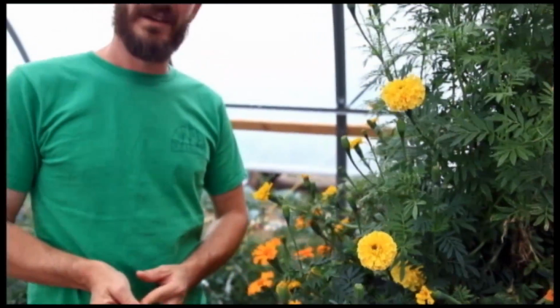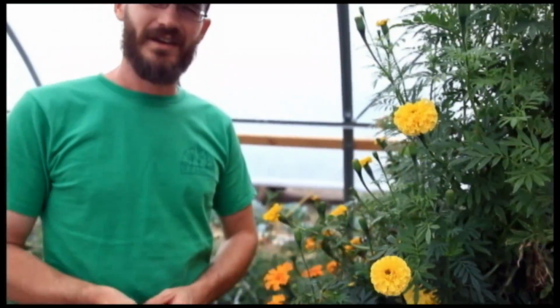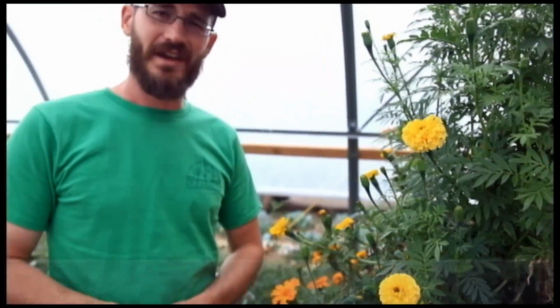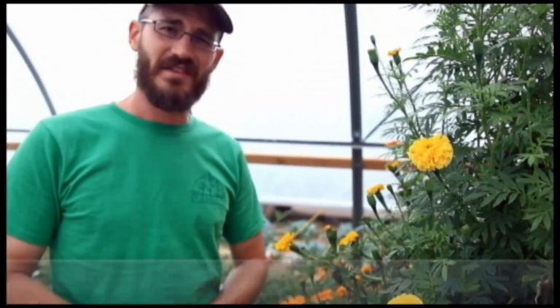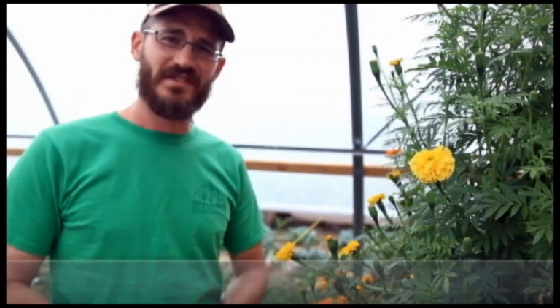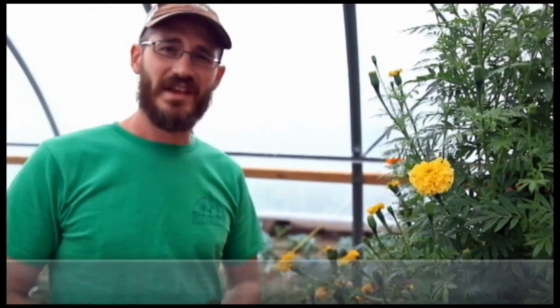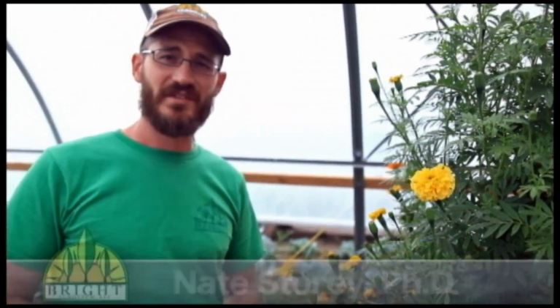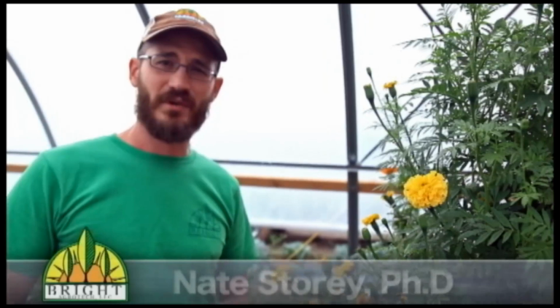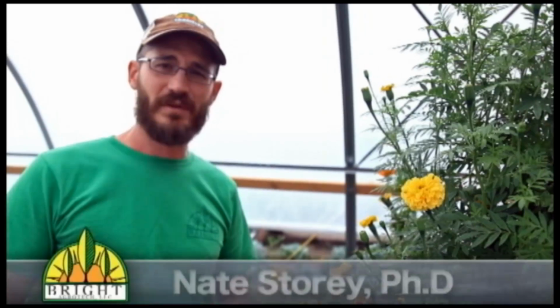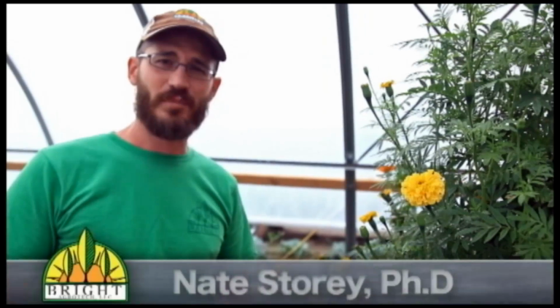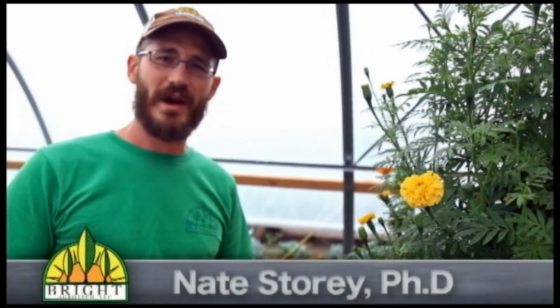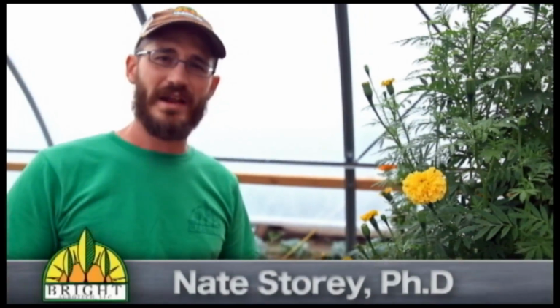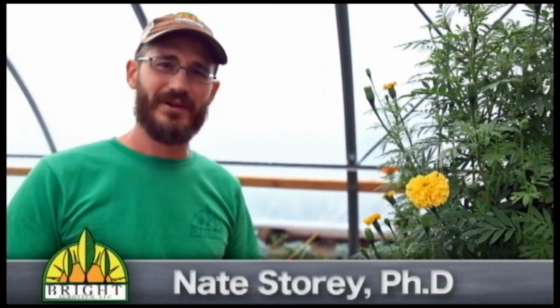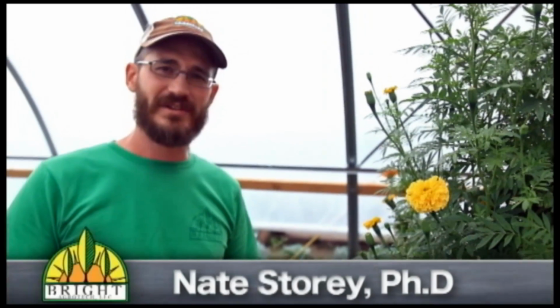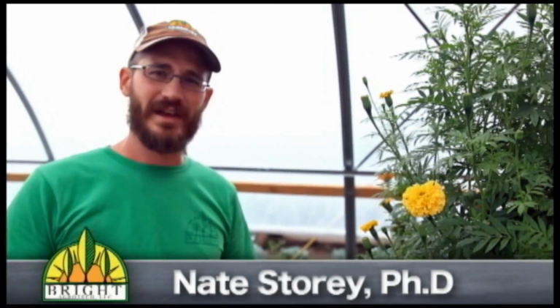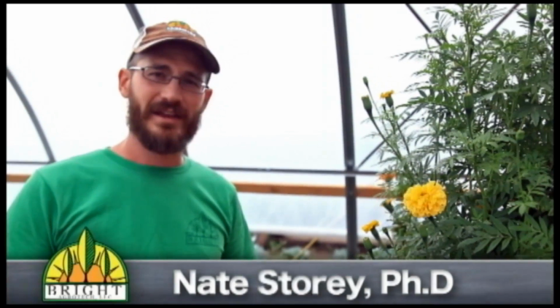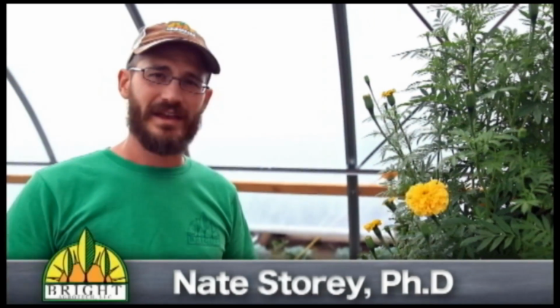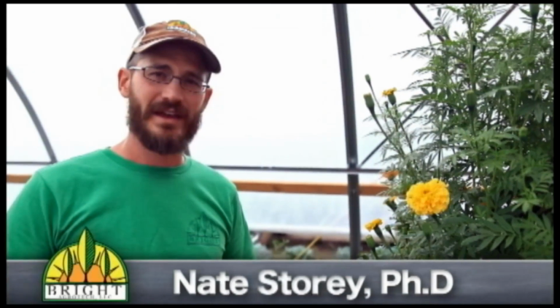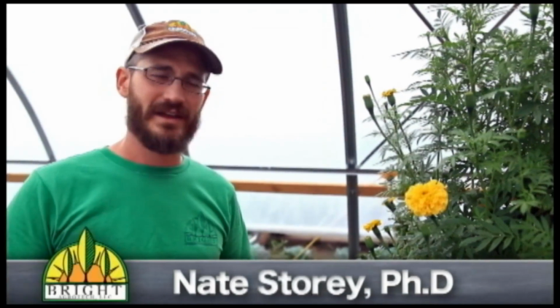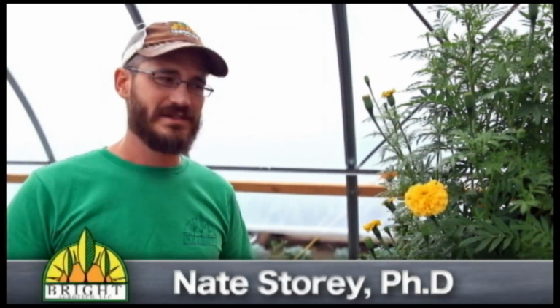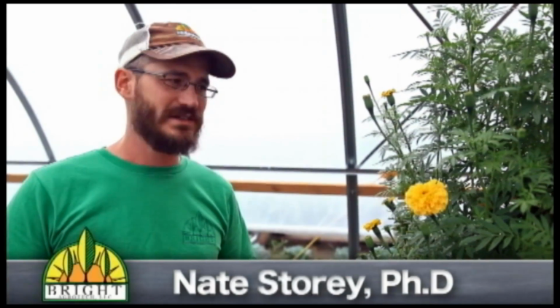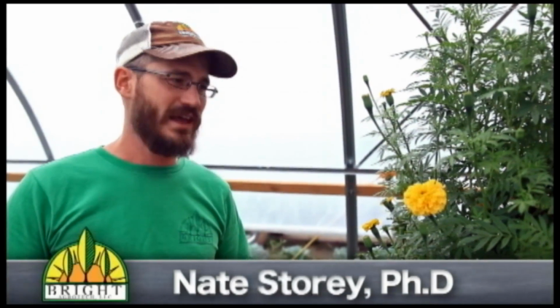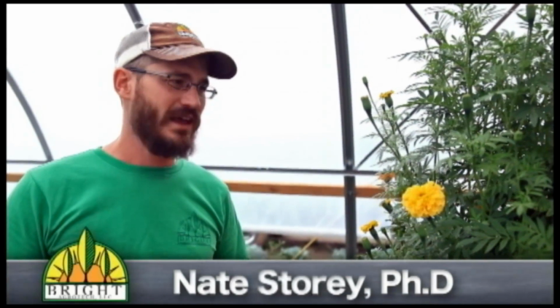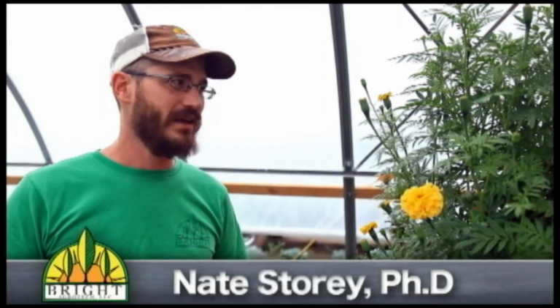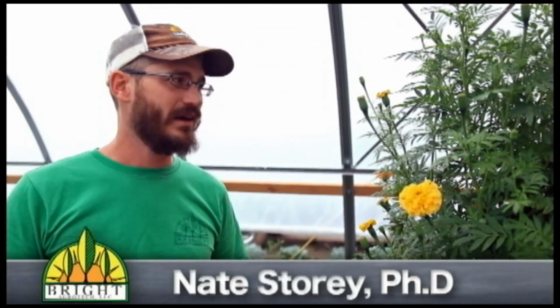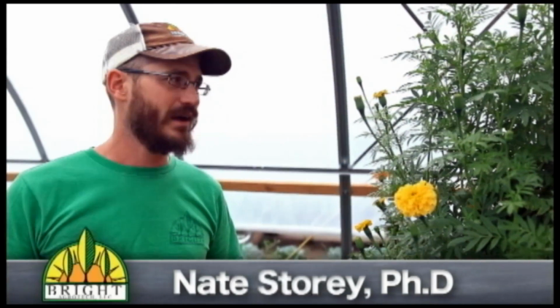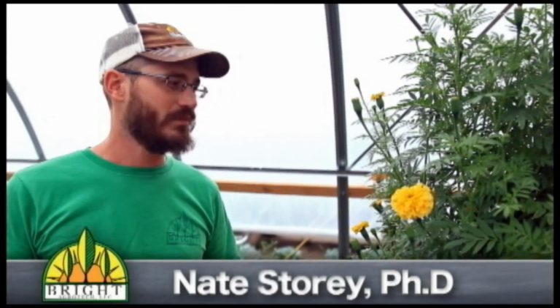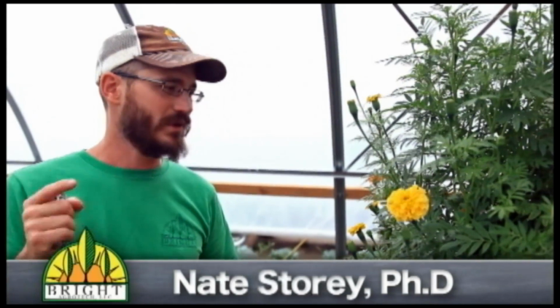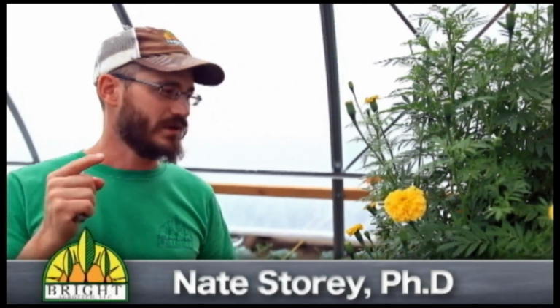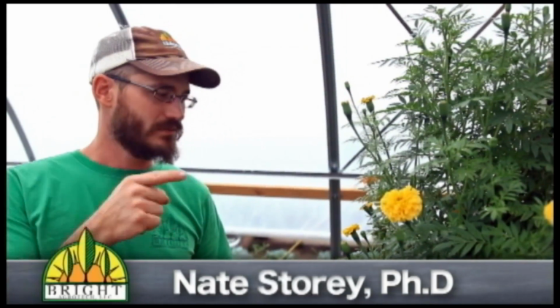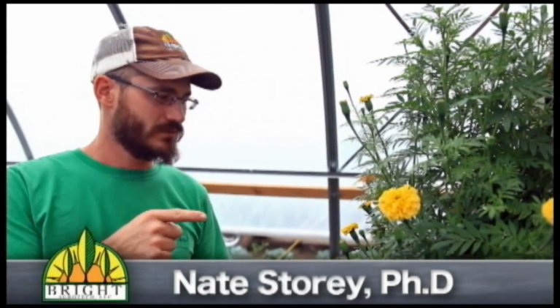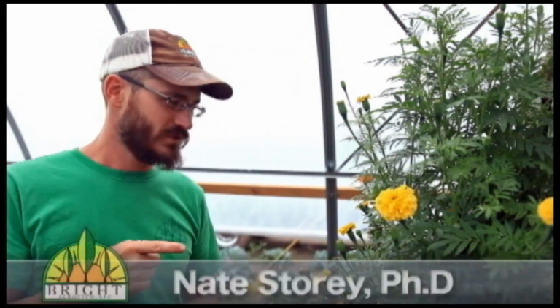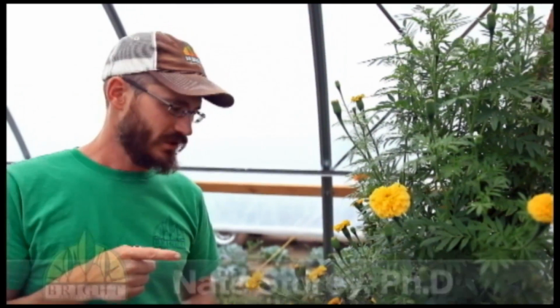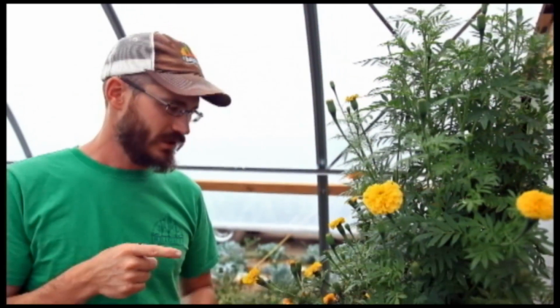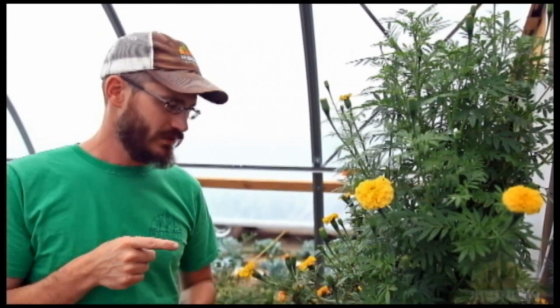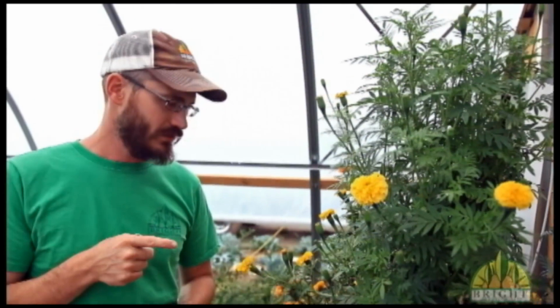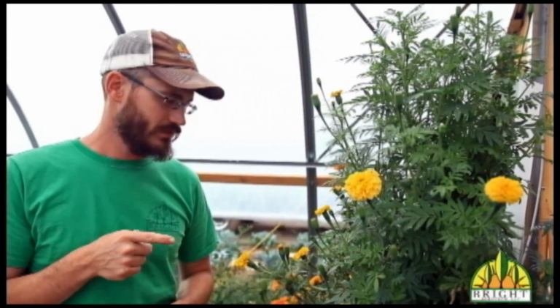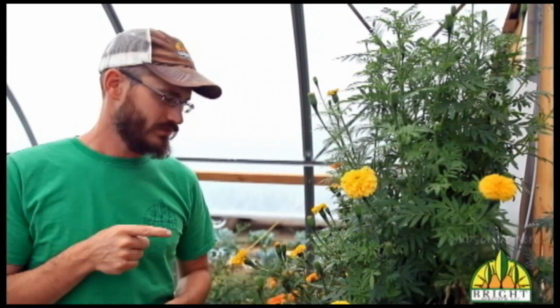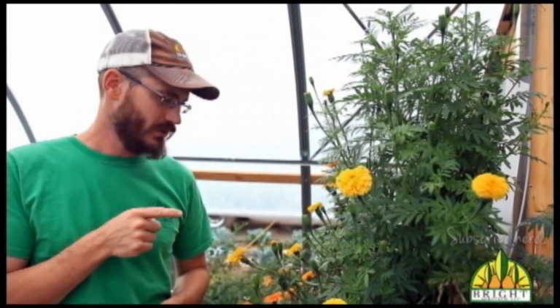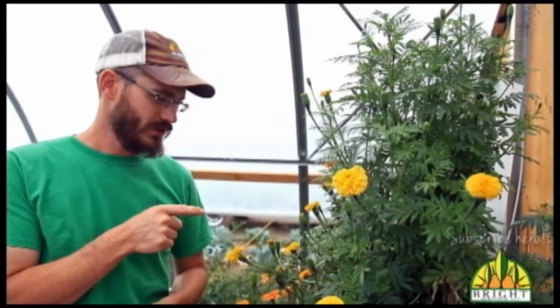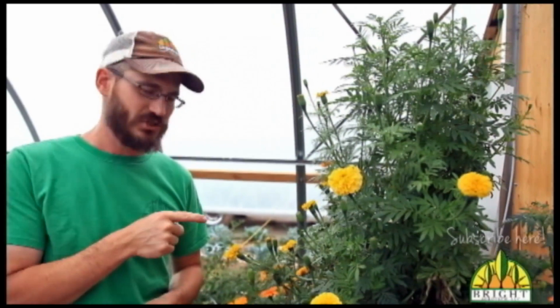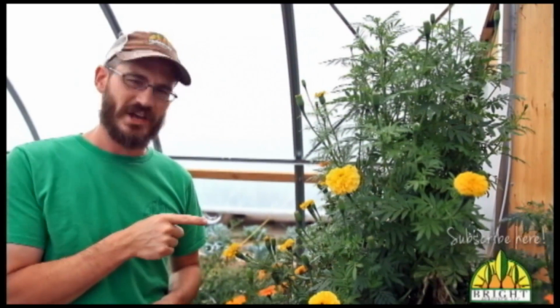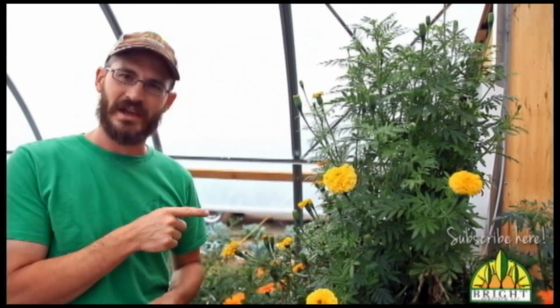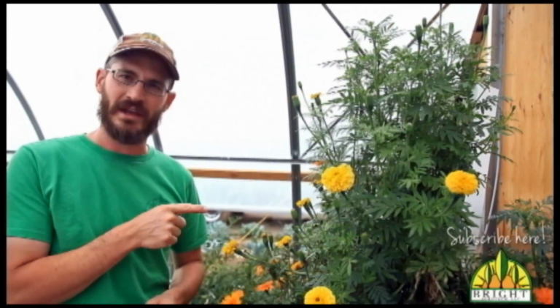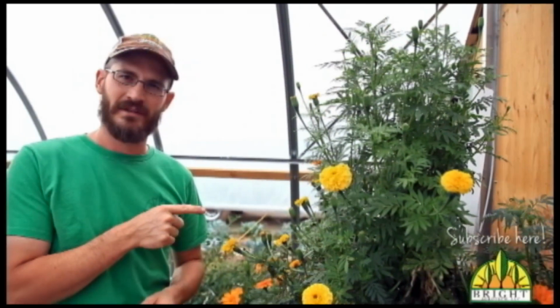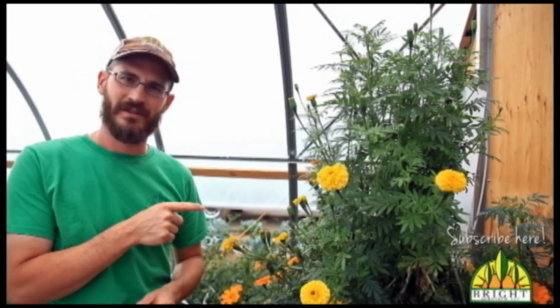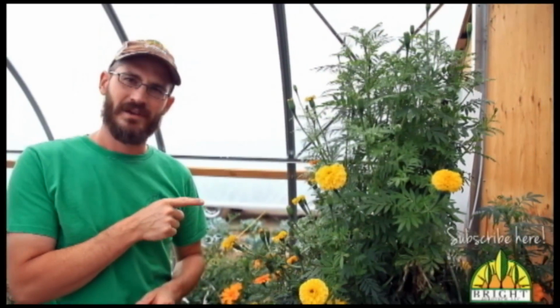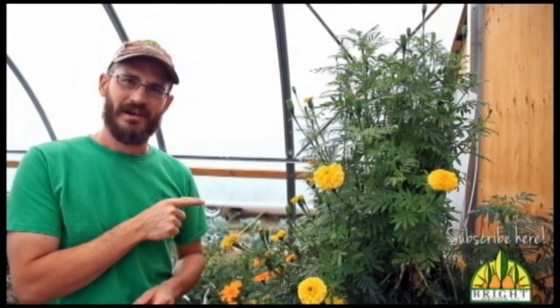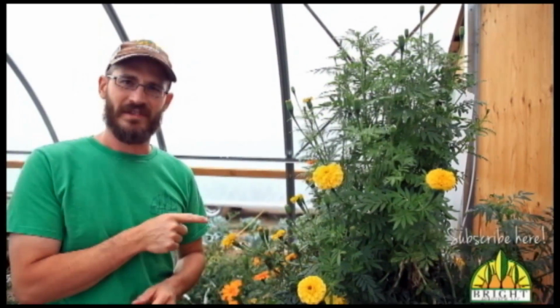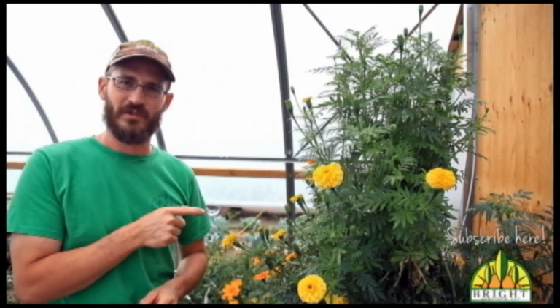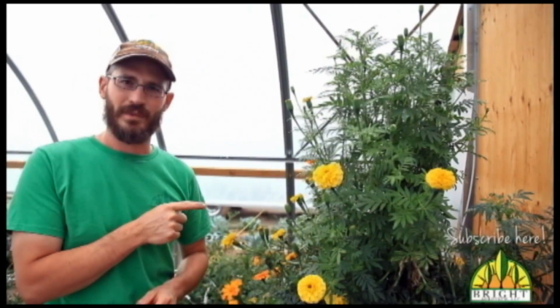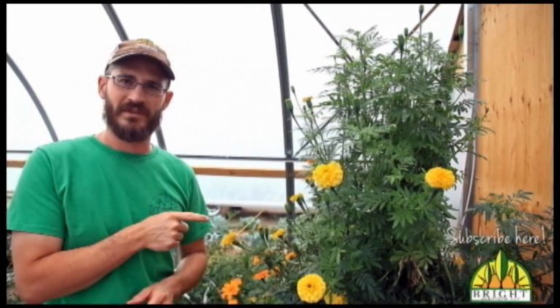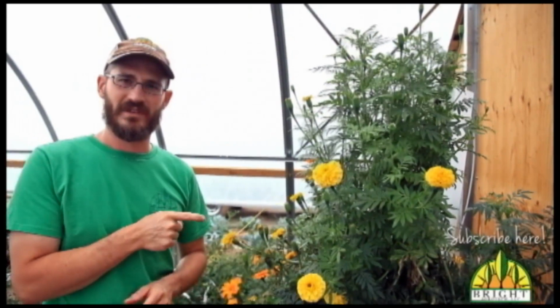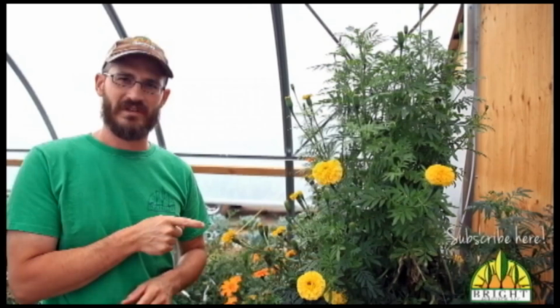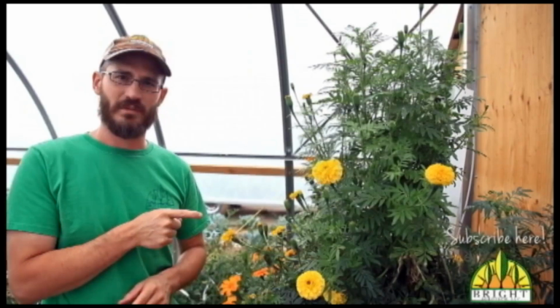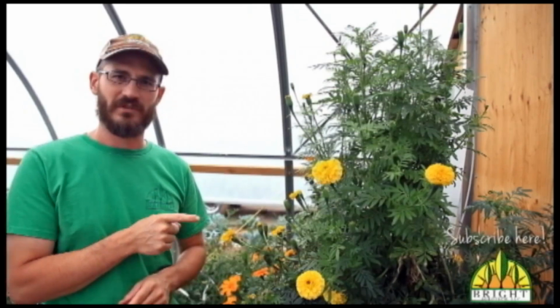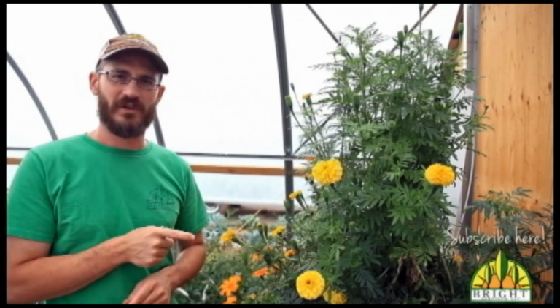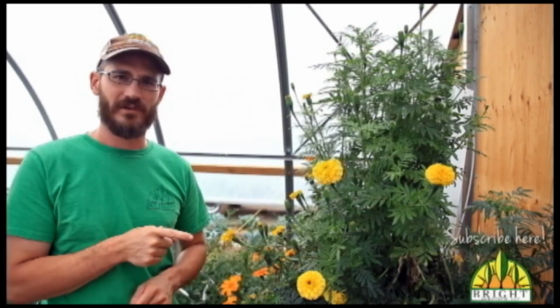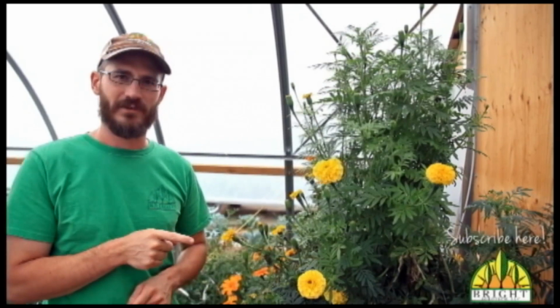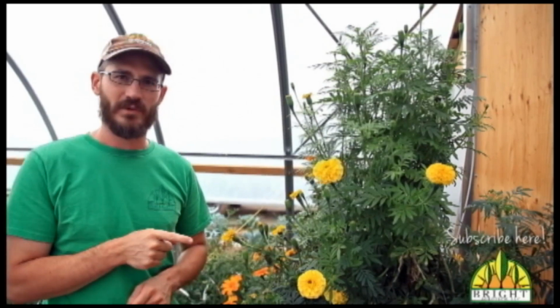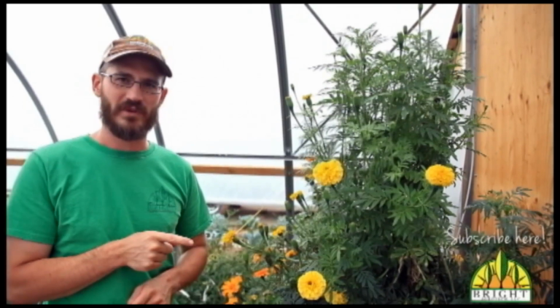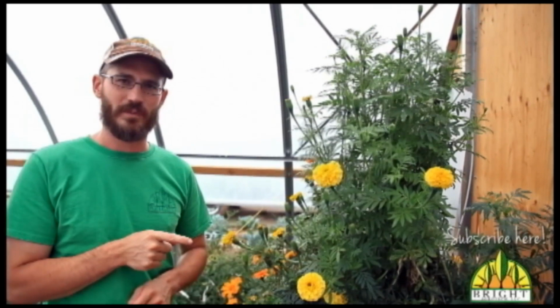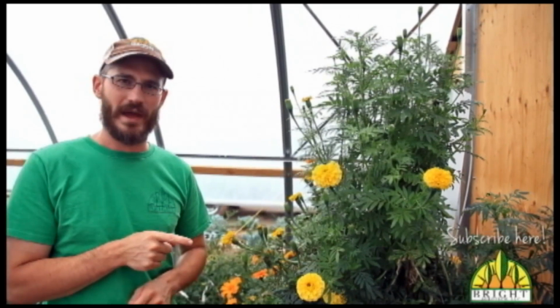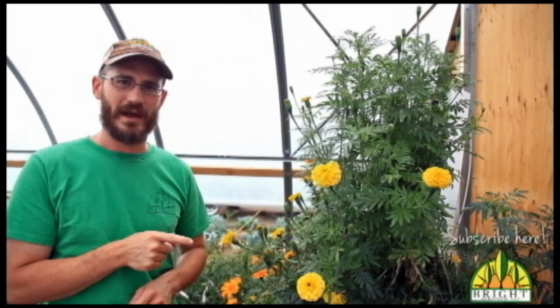Hey, this is Nate Storey with Bright Agrotech, and today I'm going to do a little check-in on the spring system we started a few weeks back.